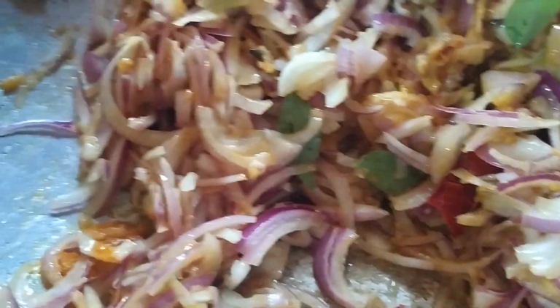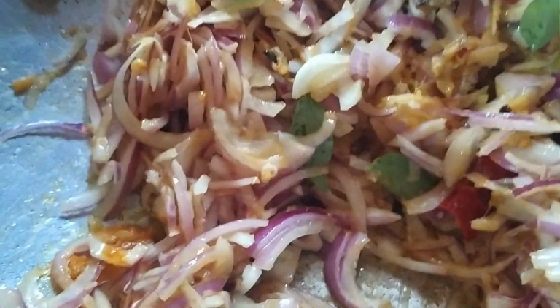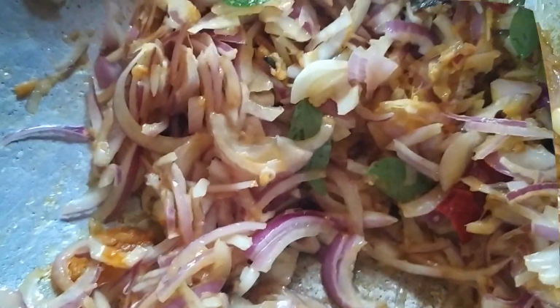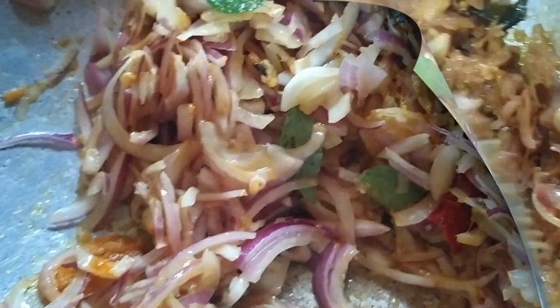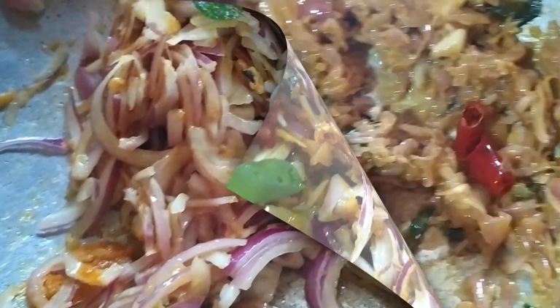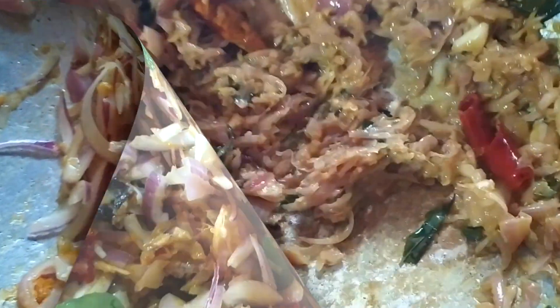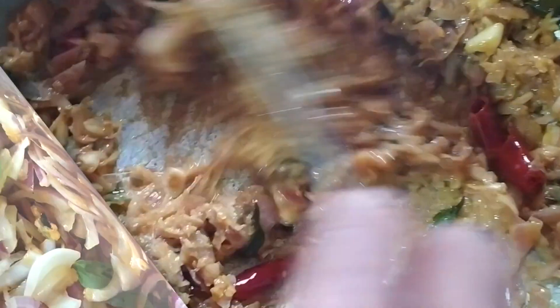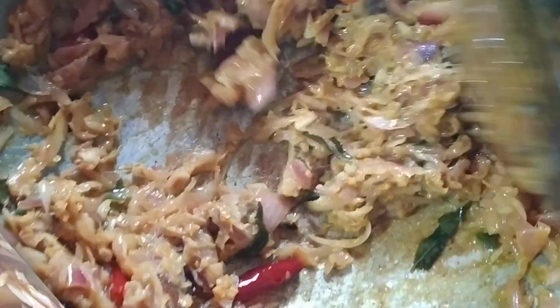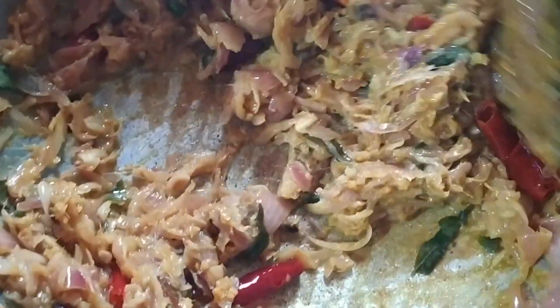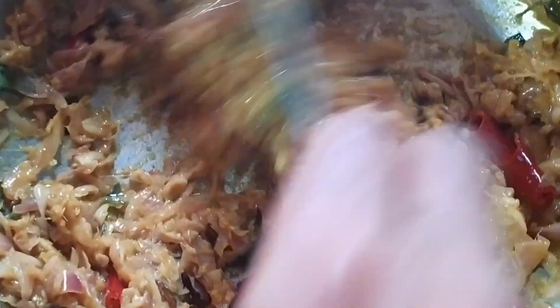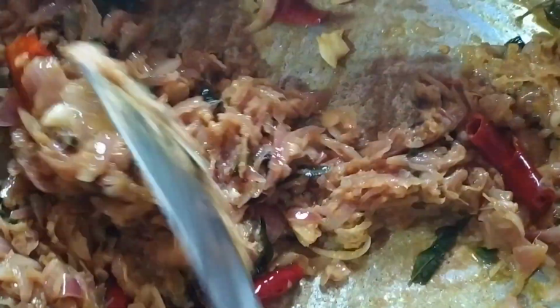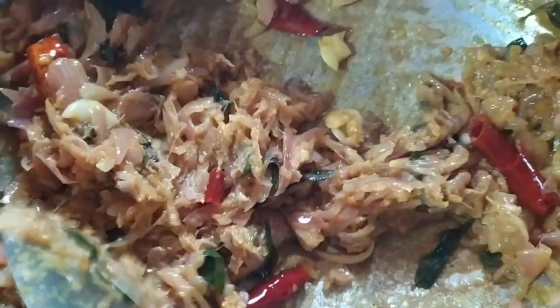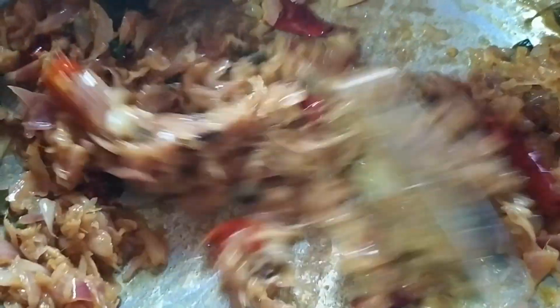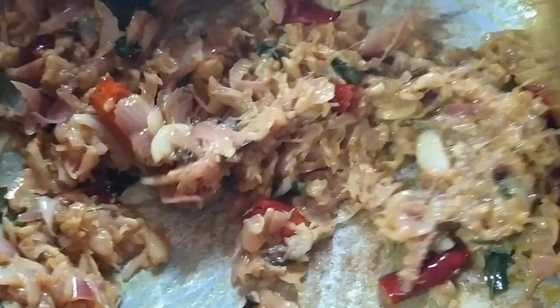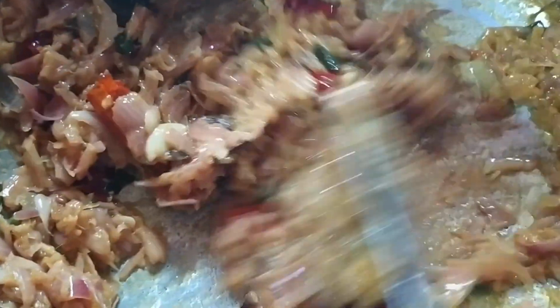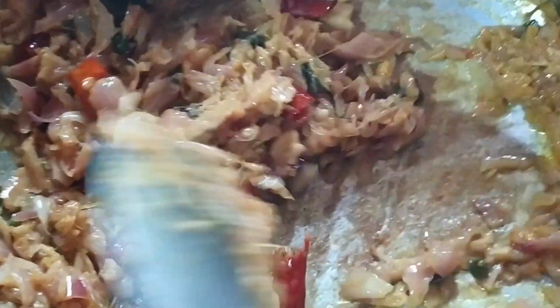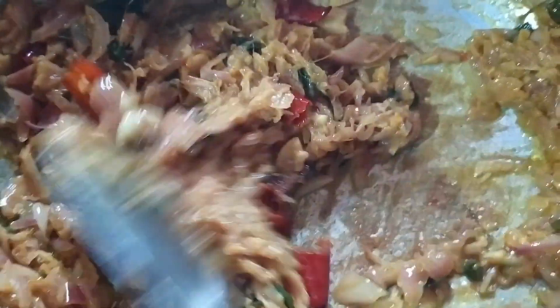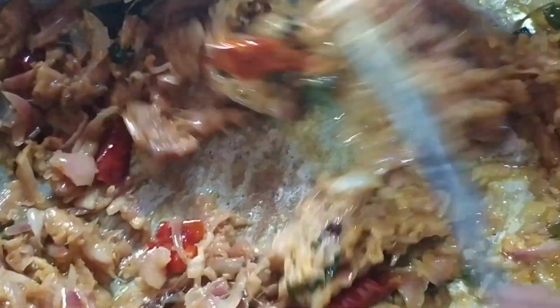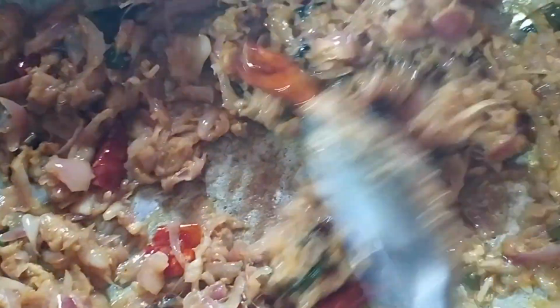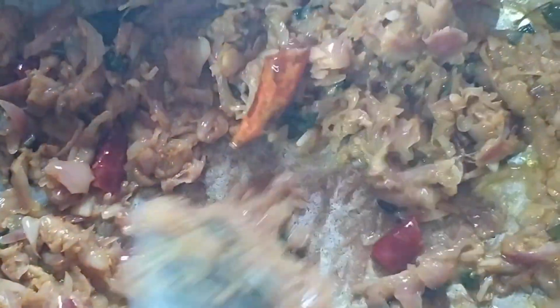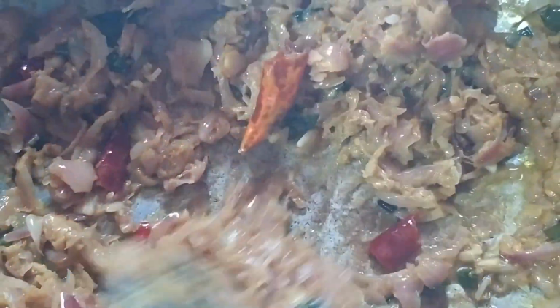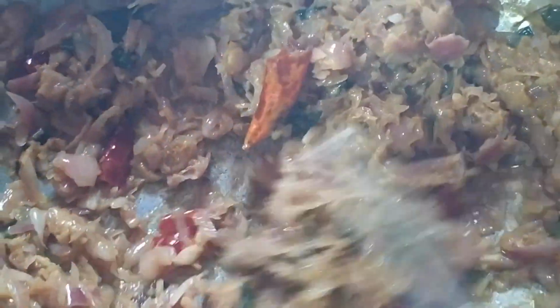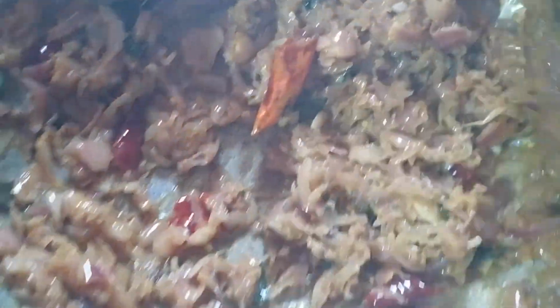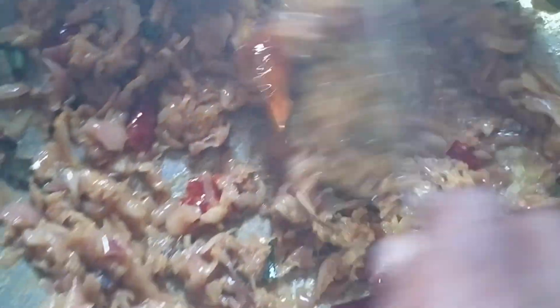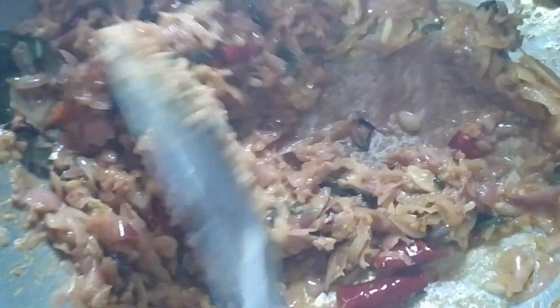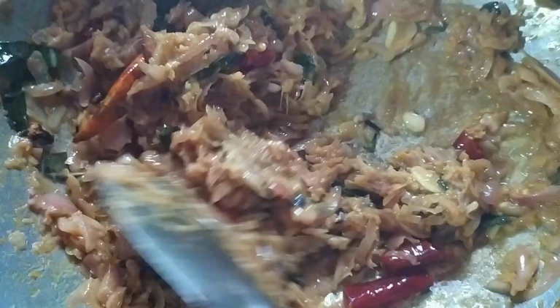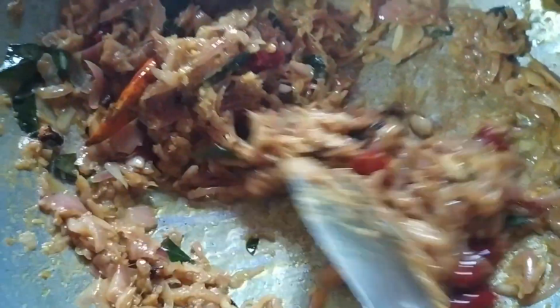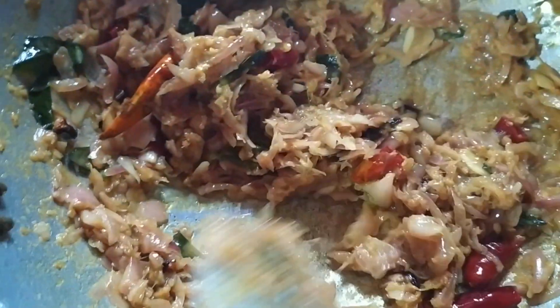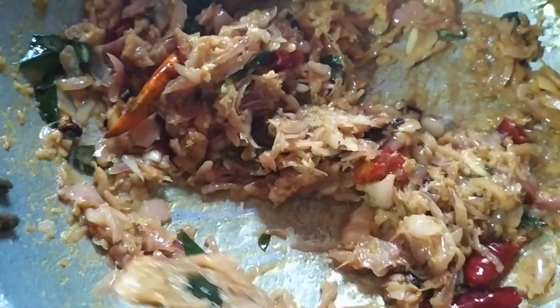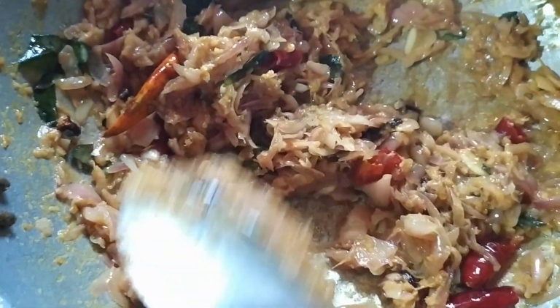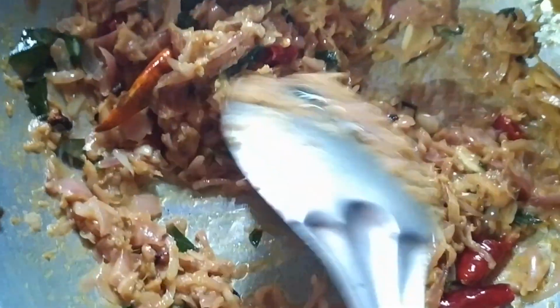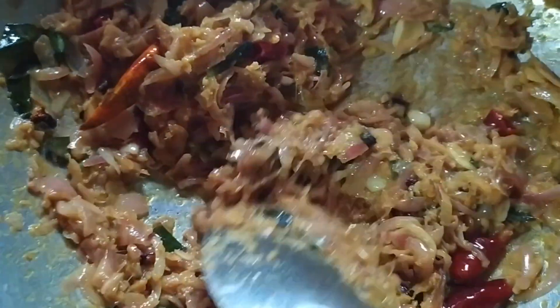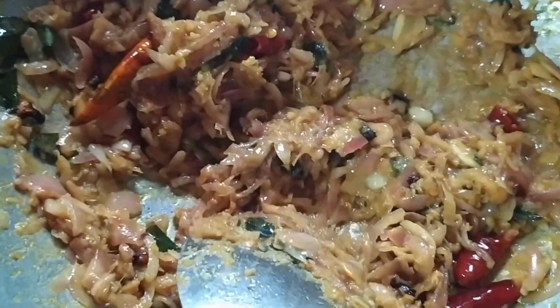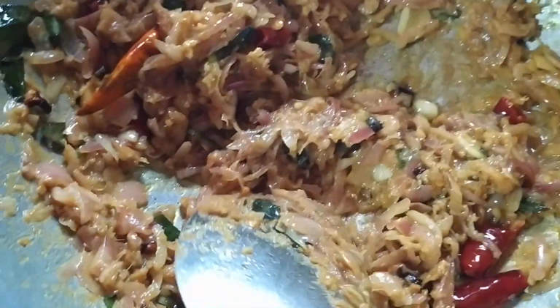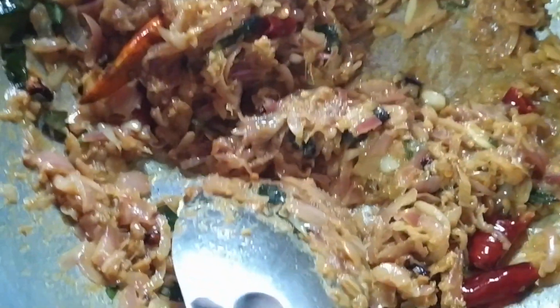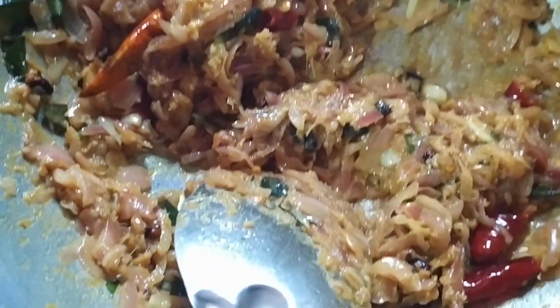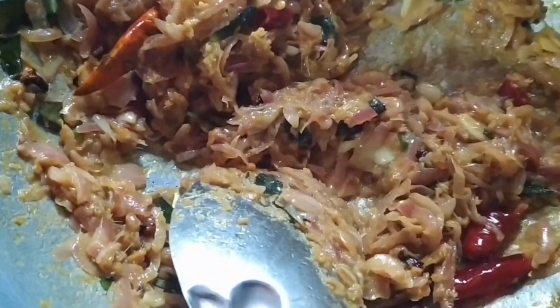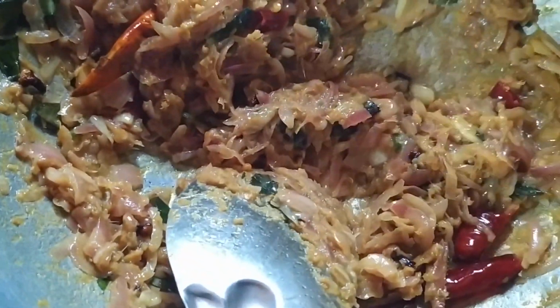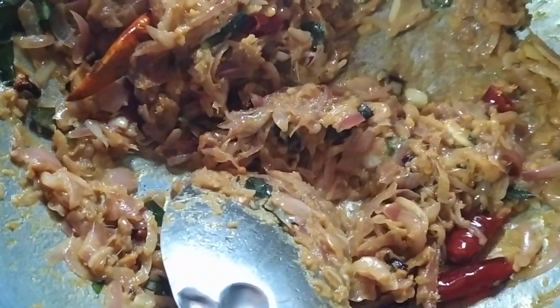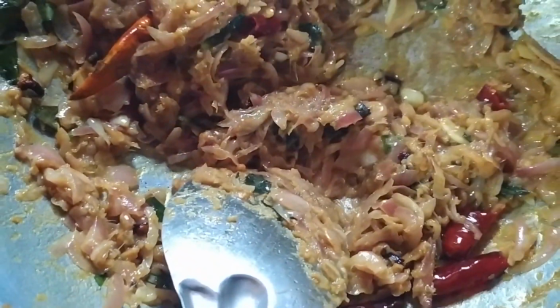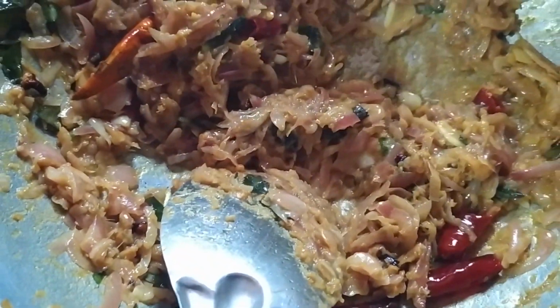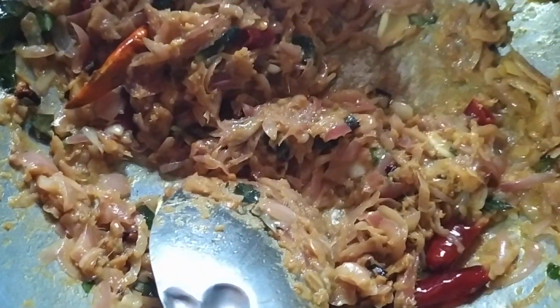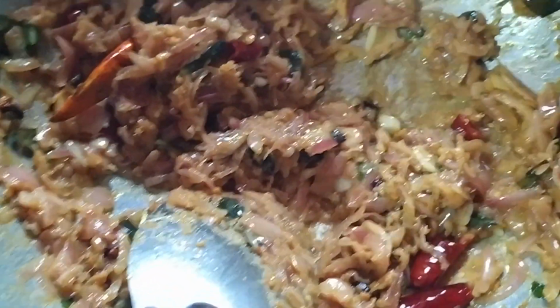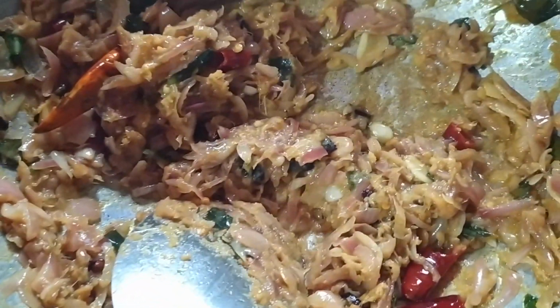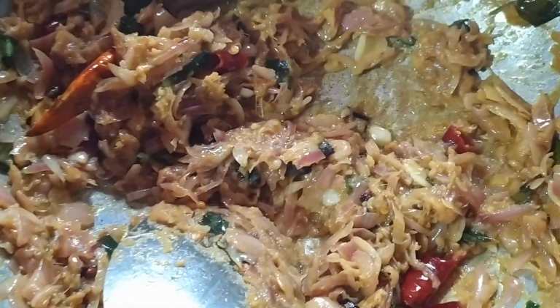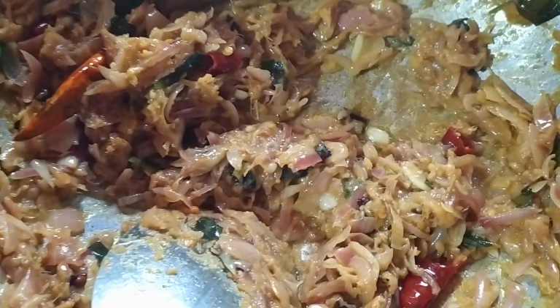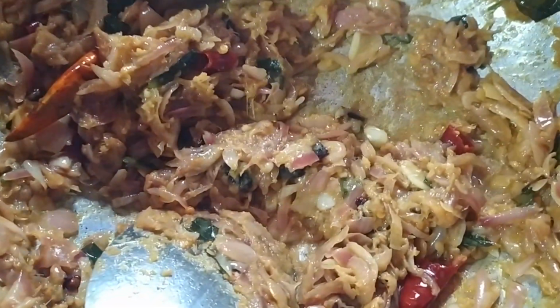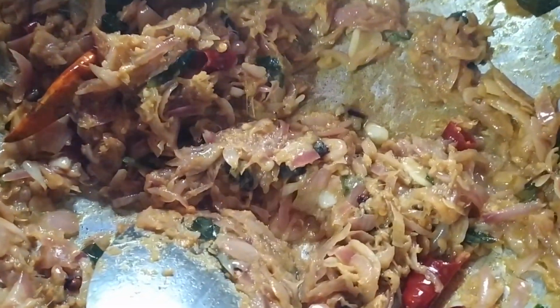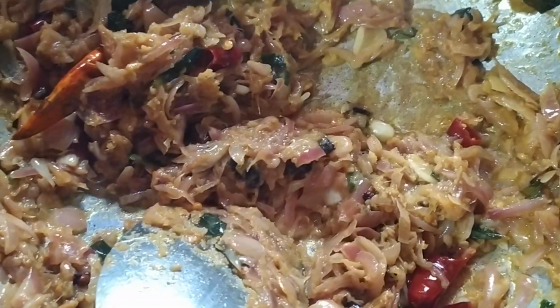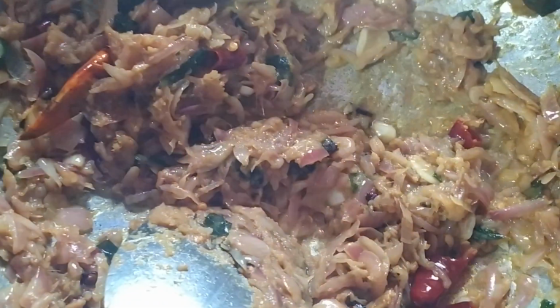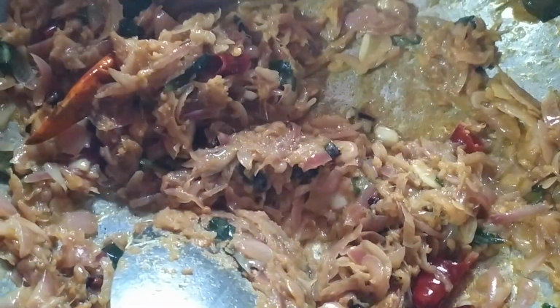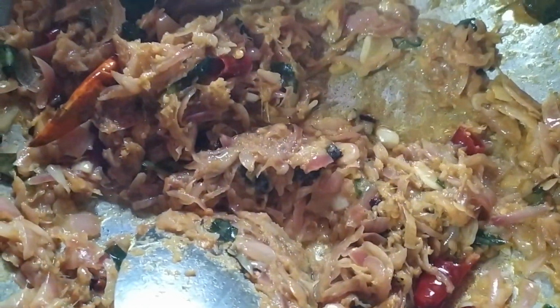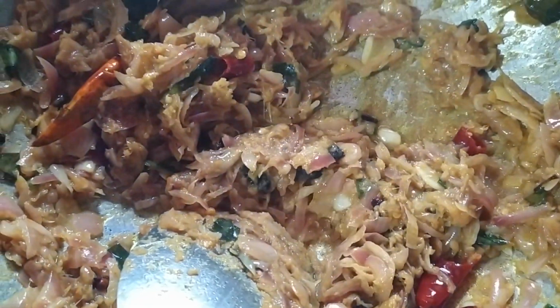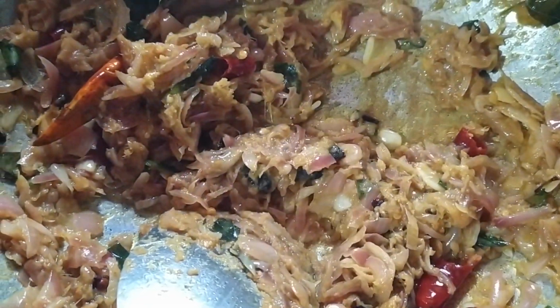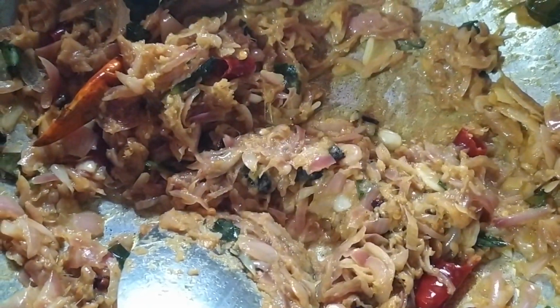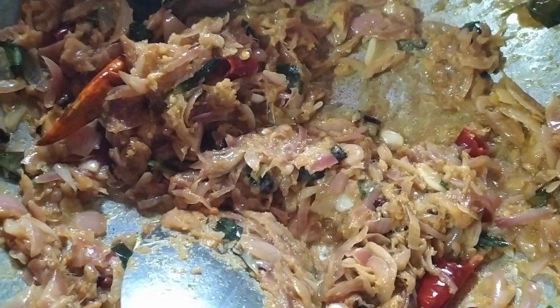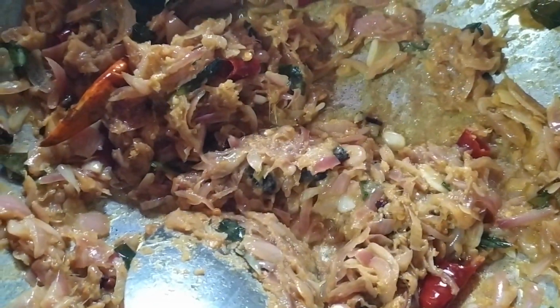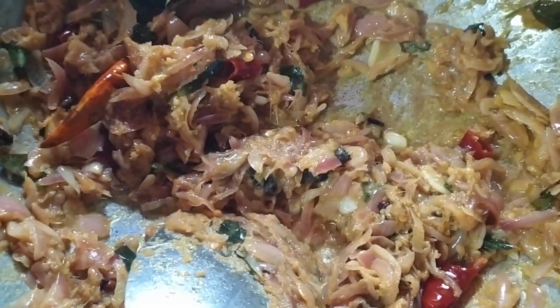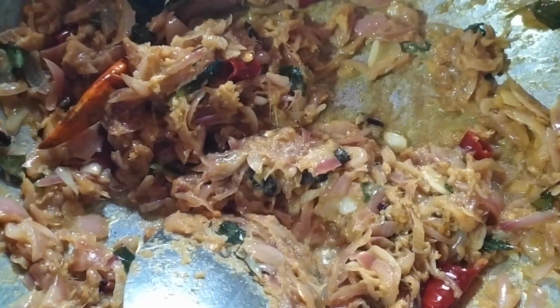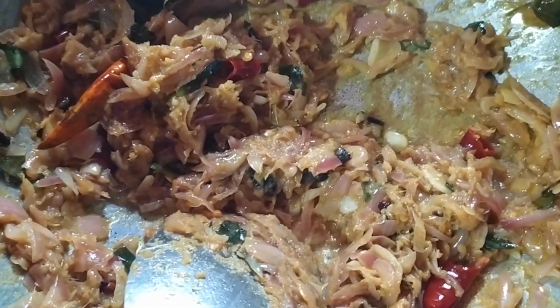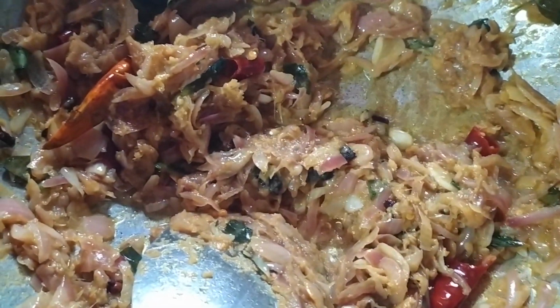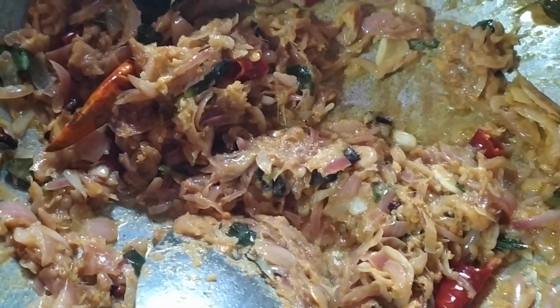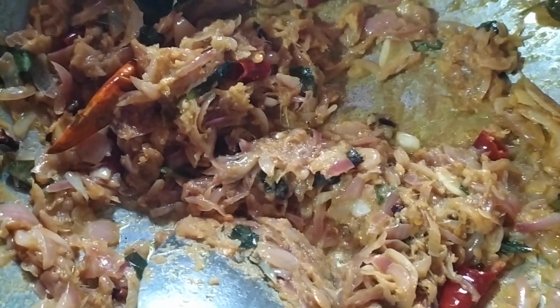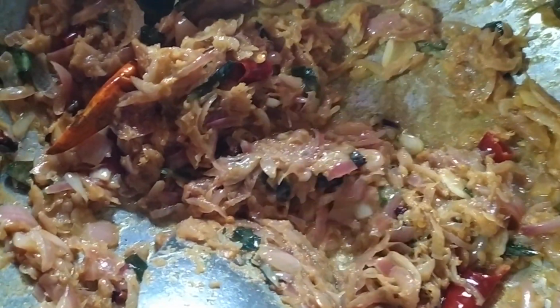This is the golden color. I will make it the same color as a yellow color. I will add the paste.